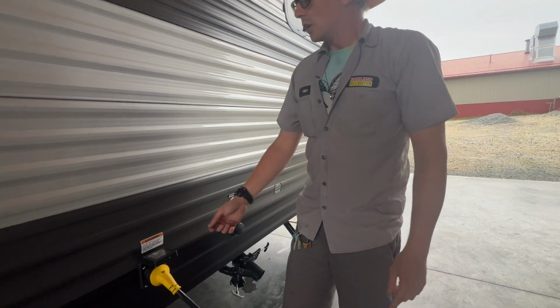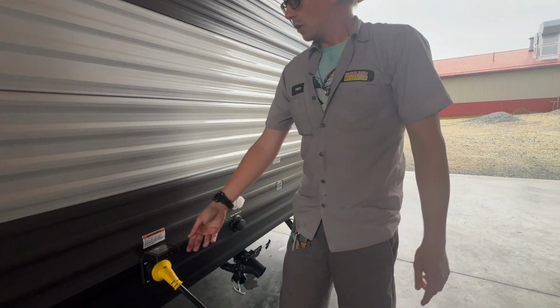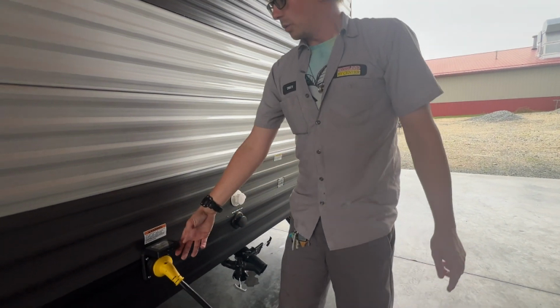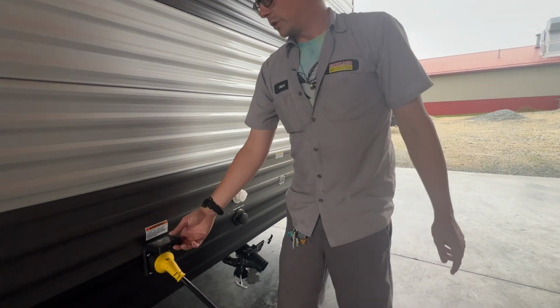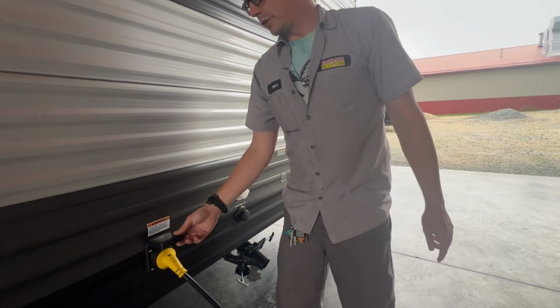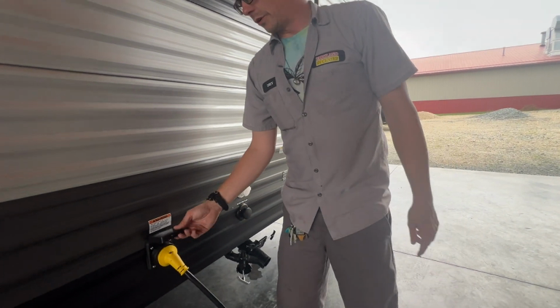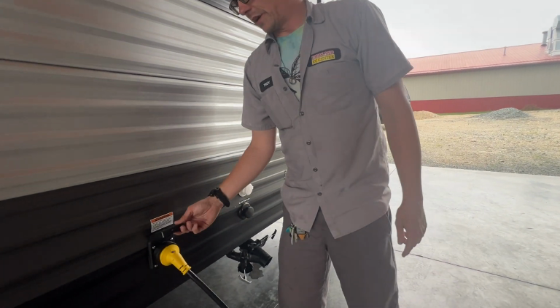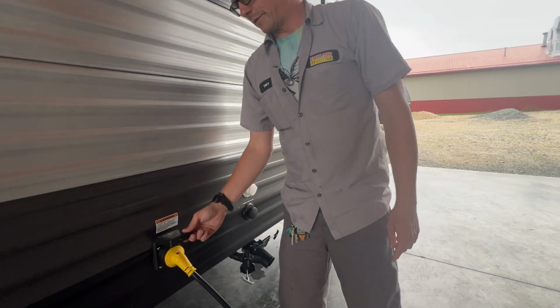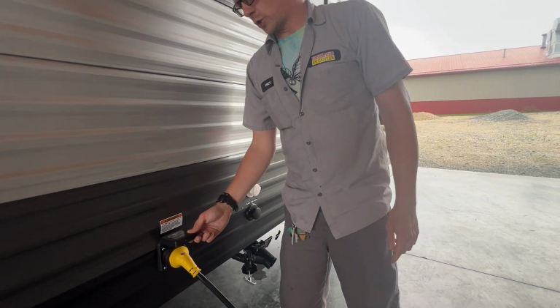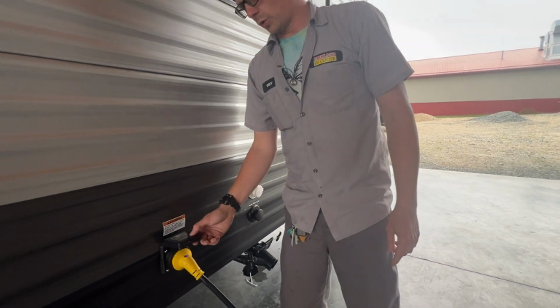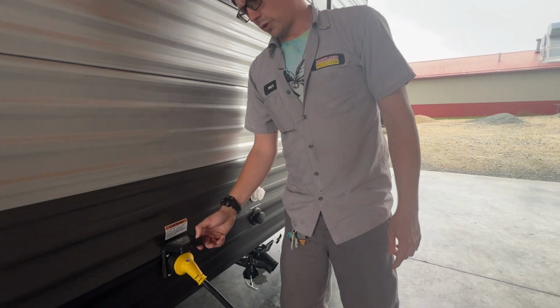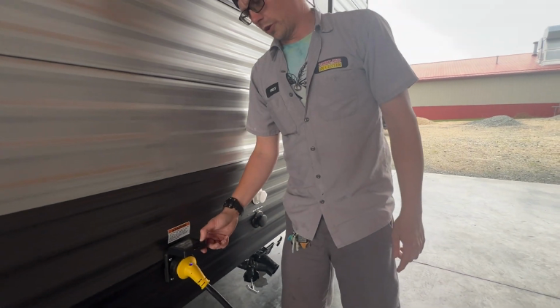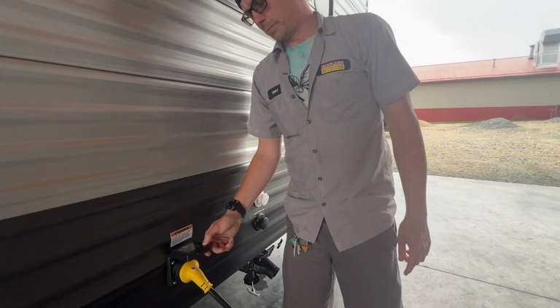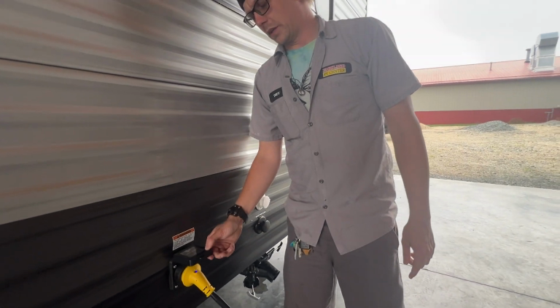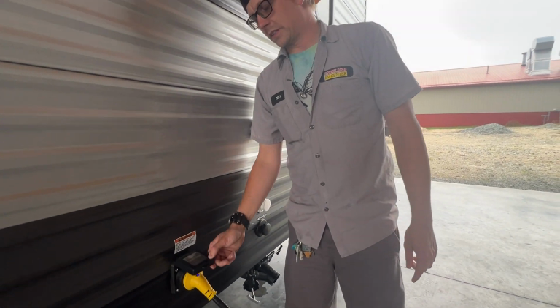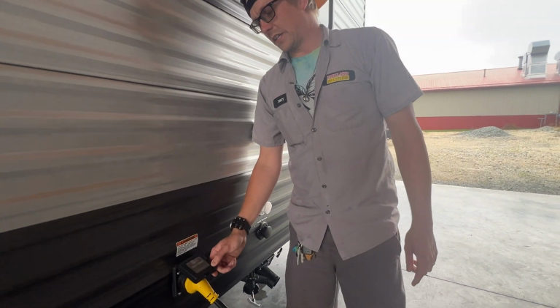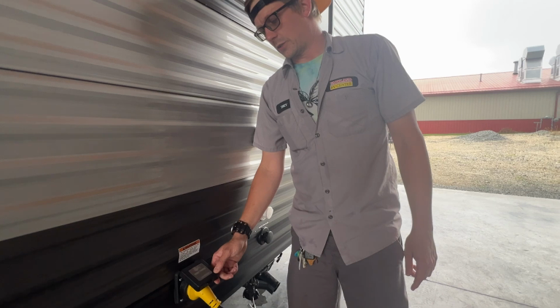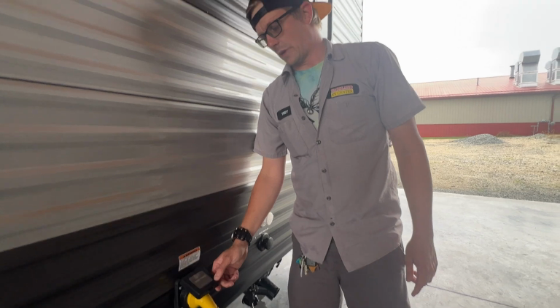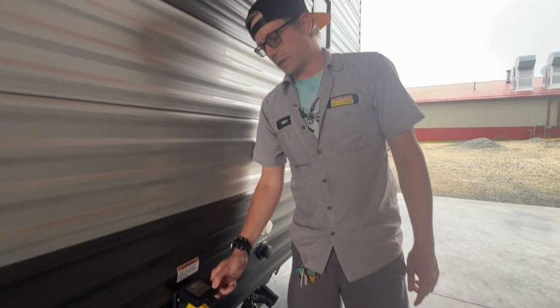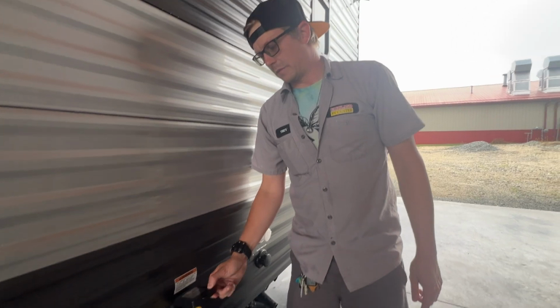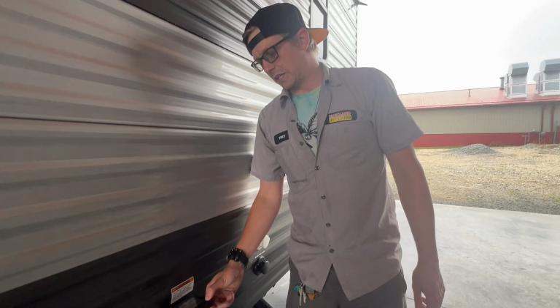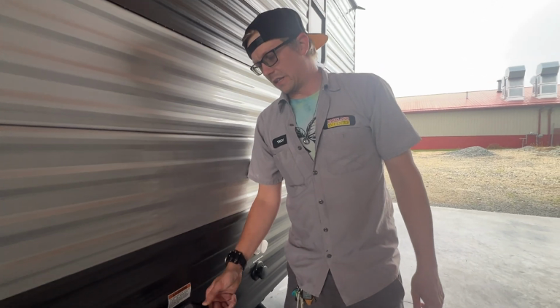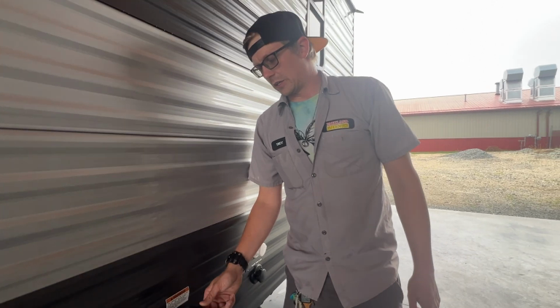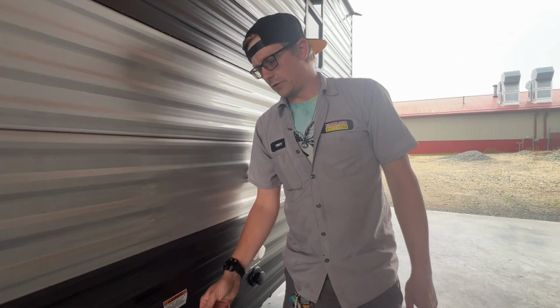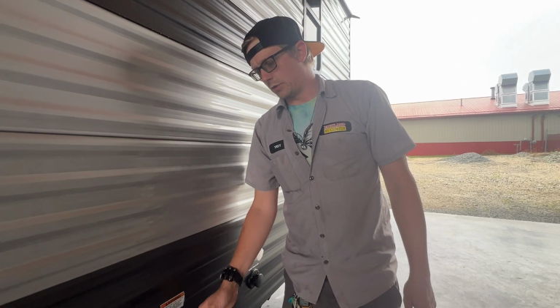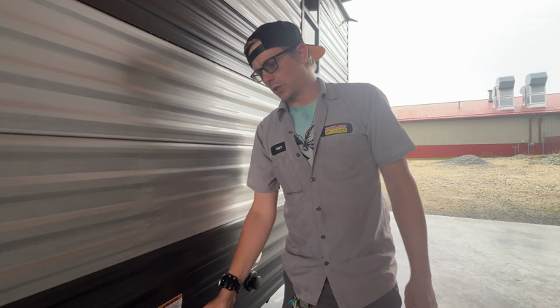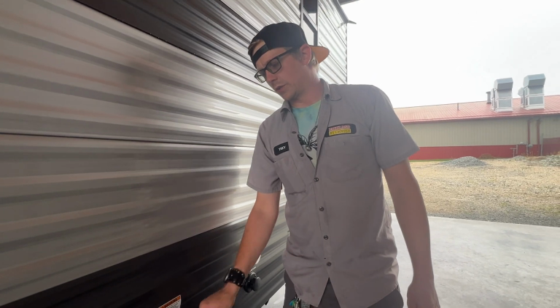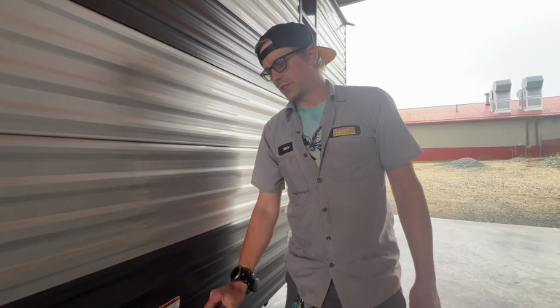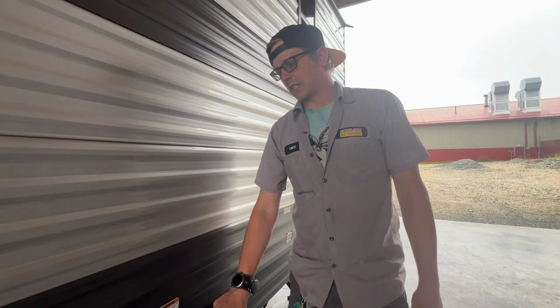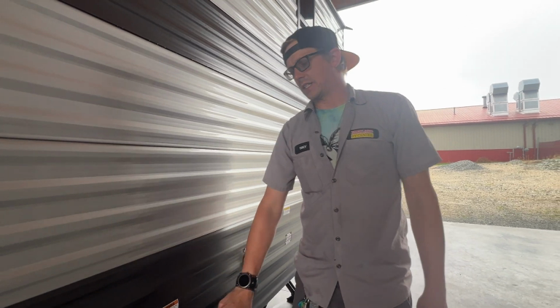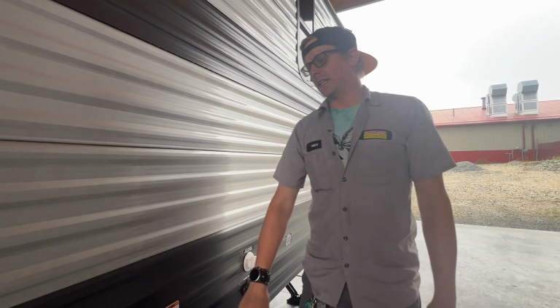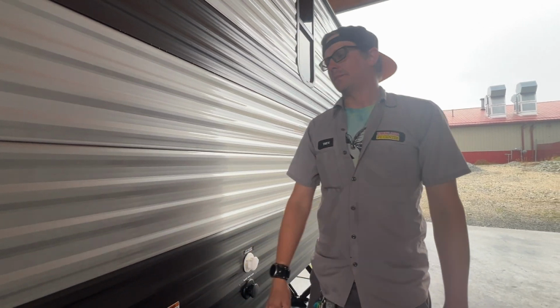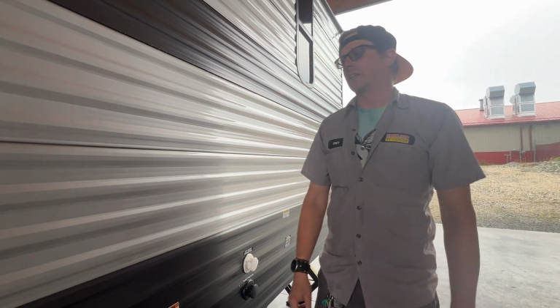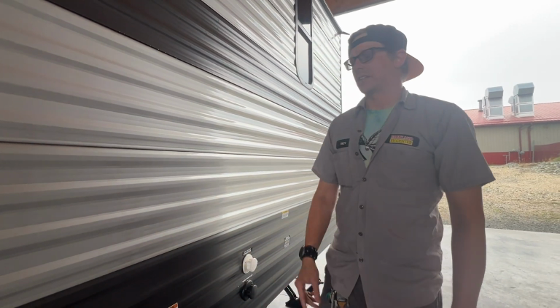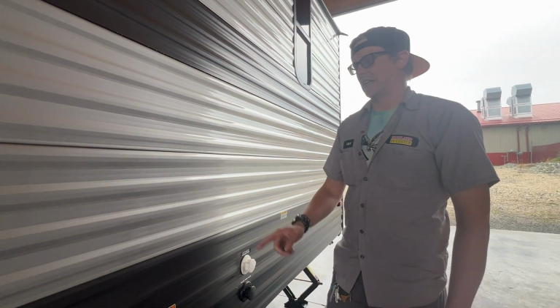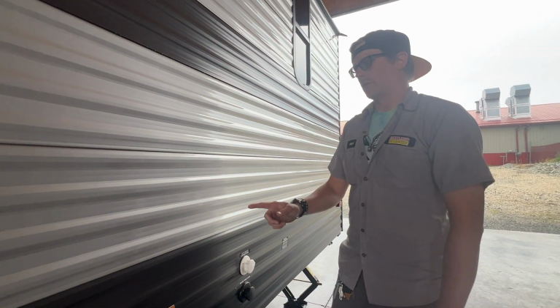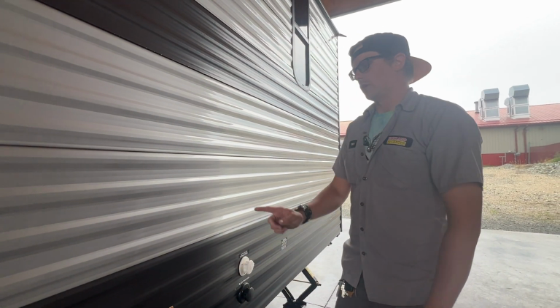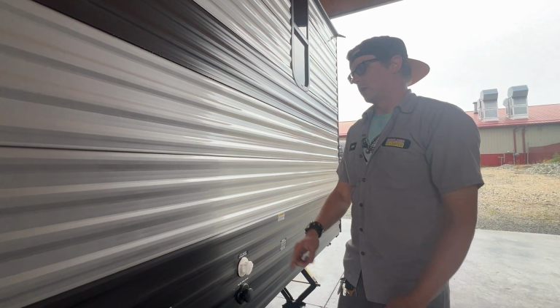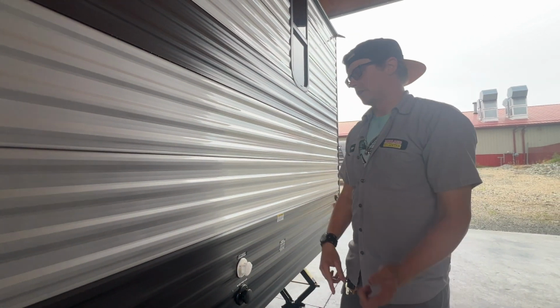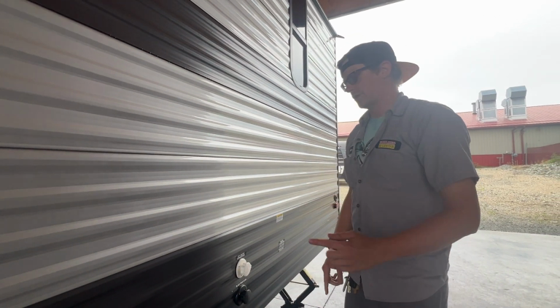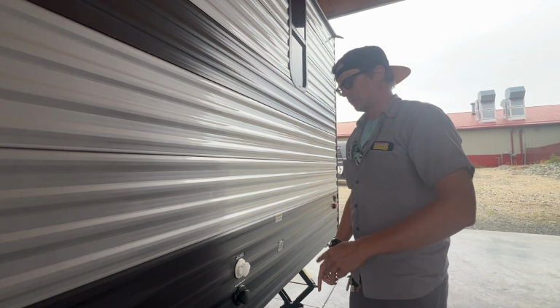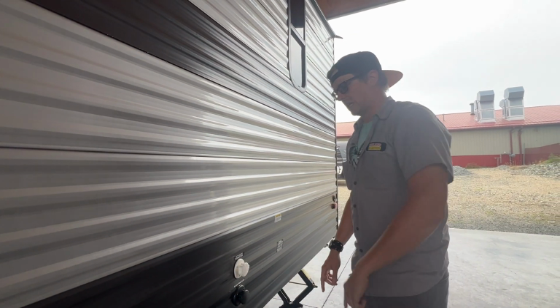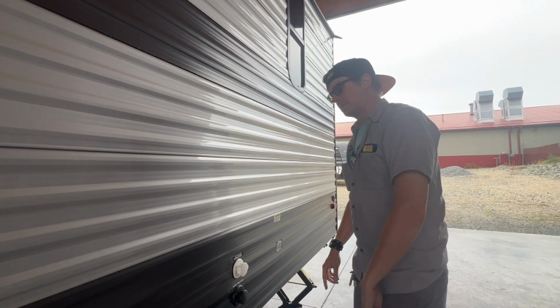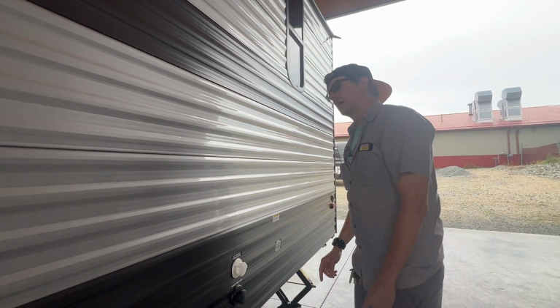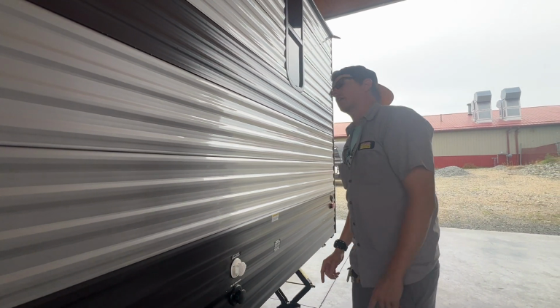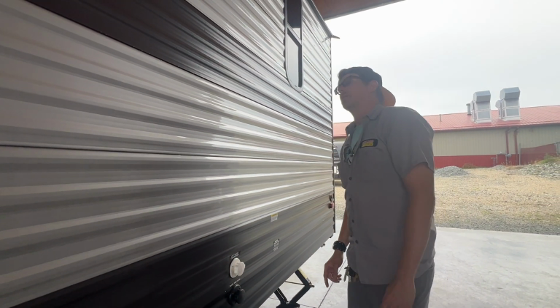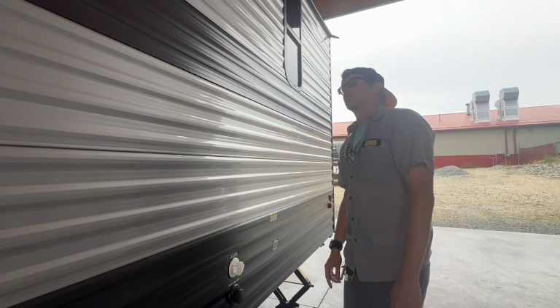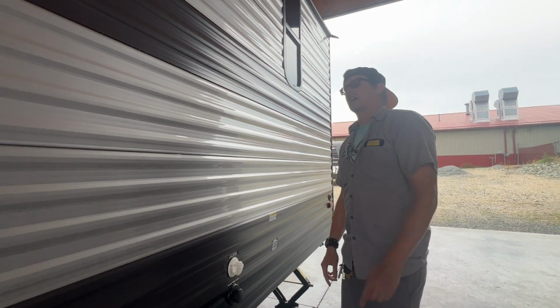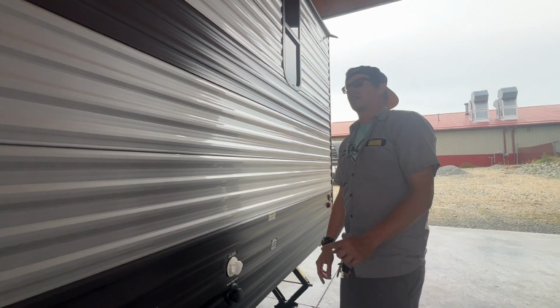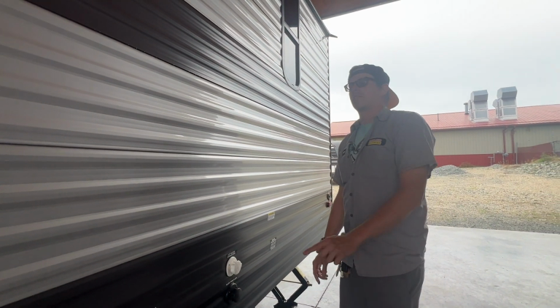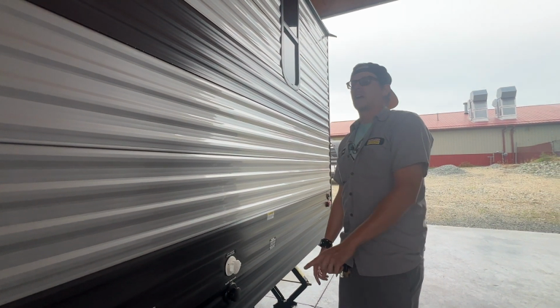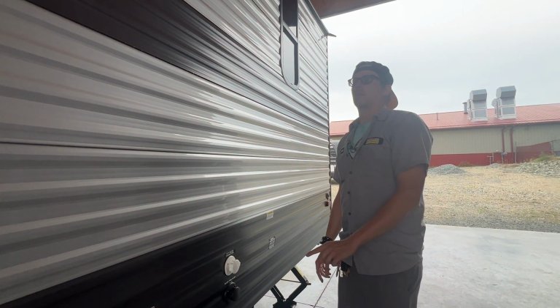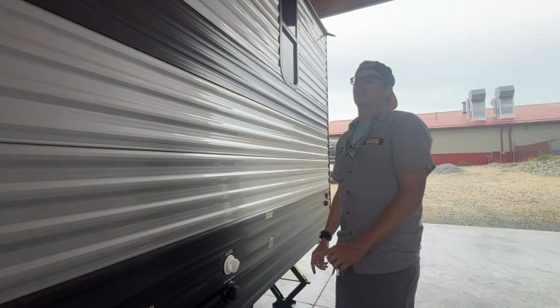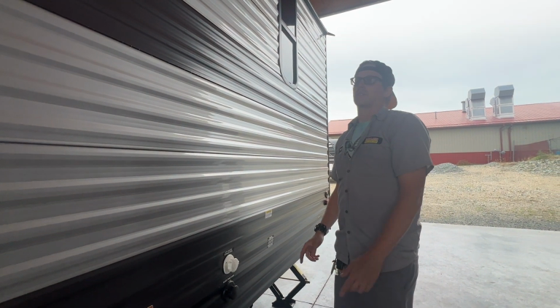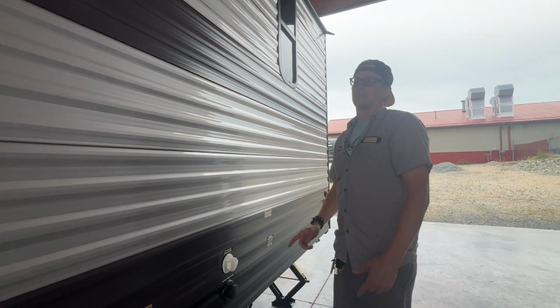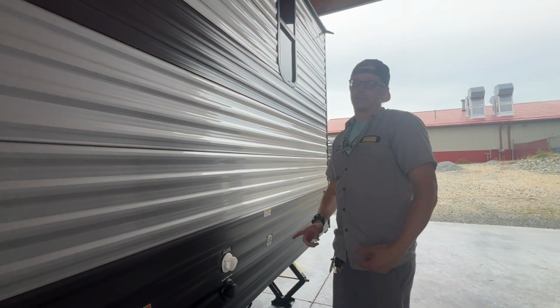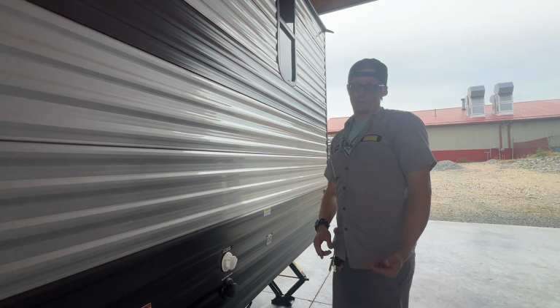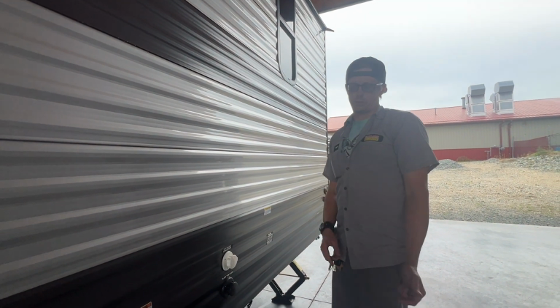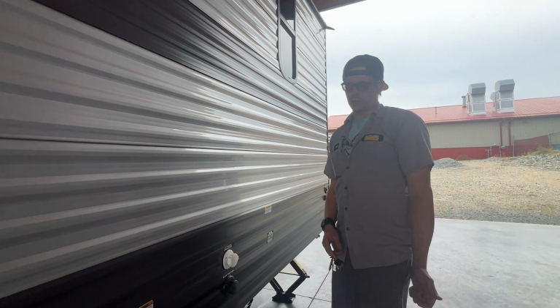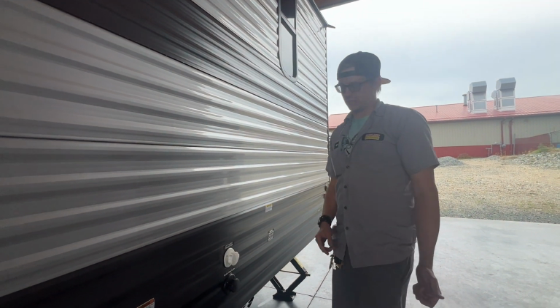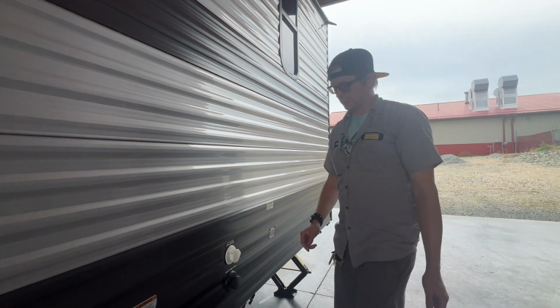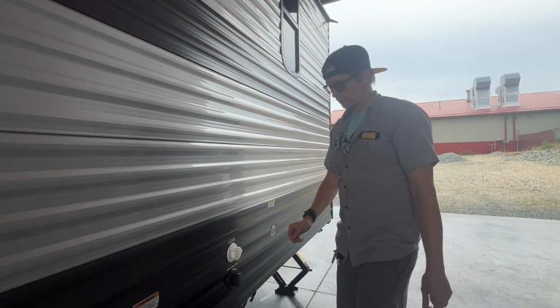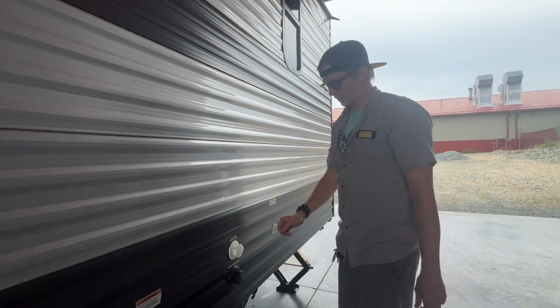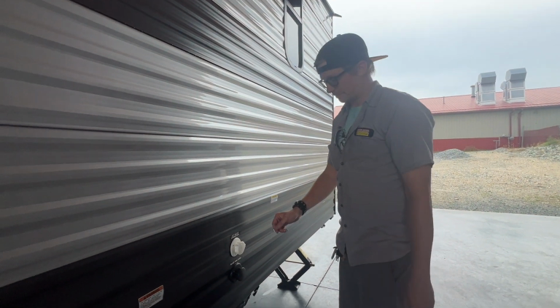When you don't have the shore cord plugged in, it's recommended that you close this lid, because that will also keep the elements out when there's nothing plugged into it.